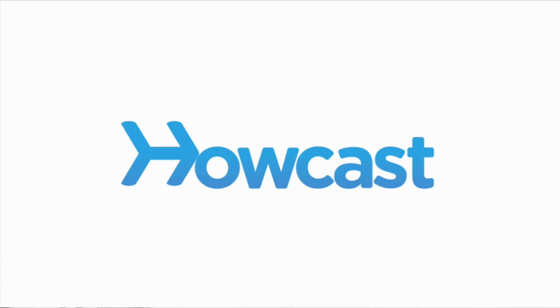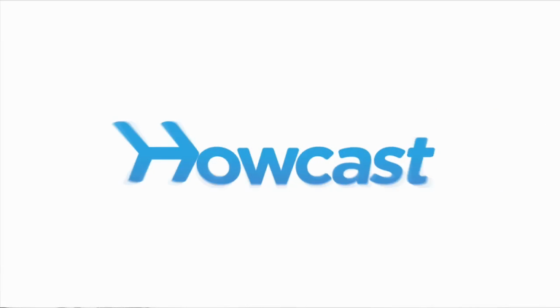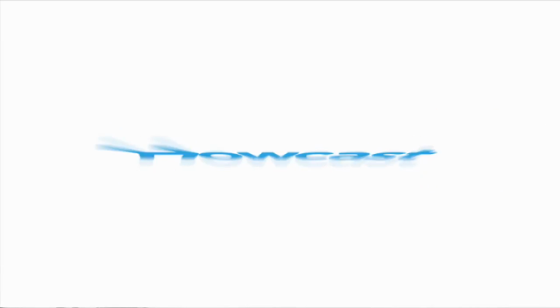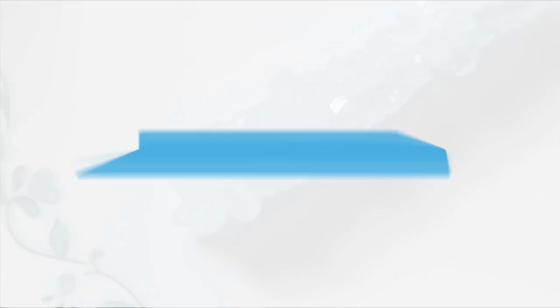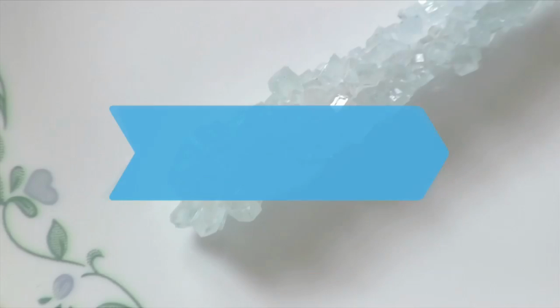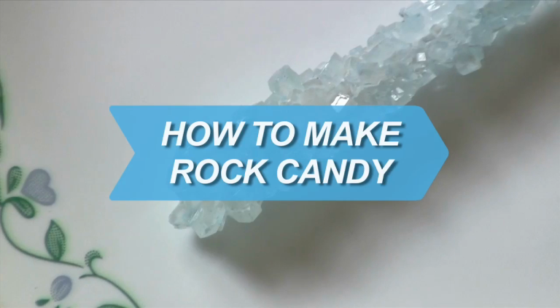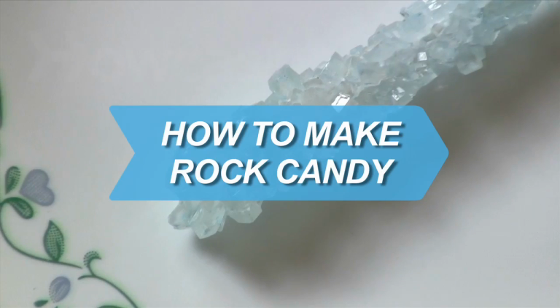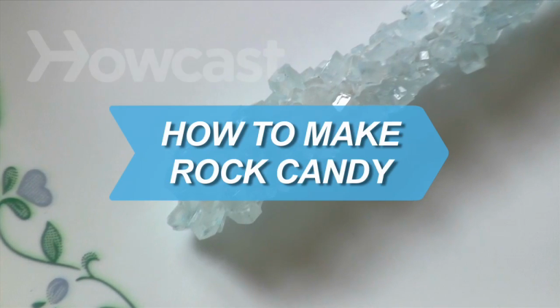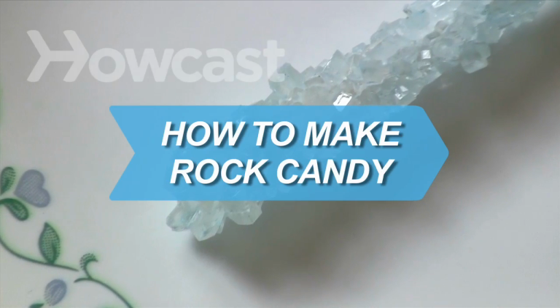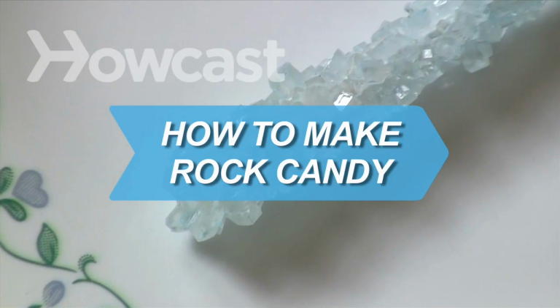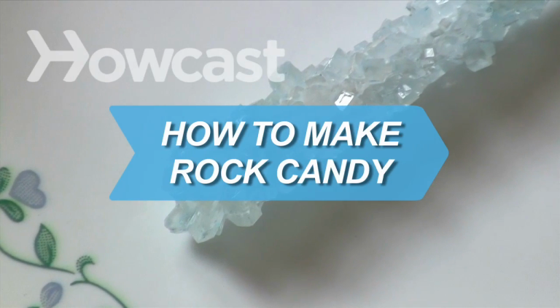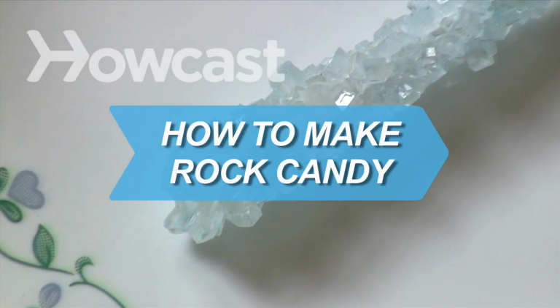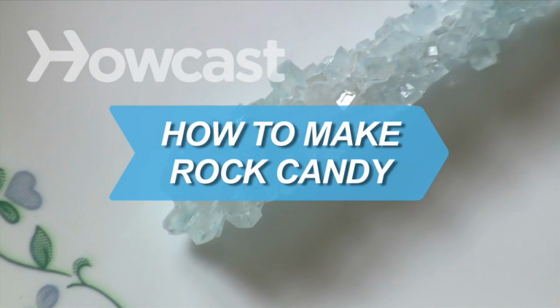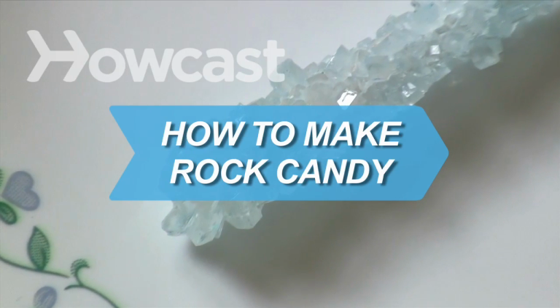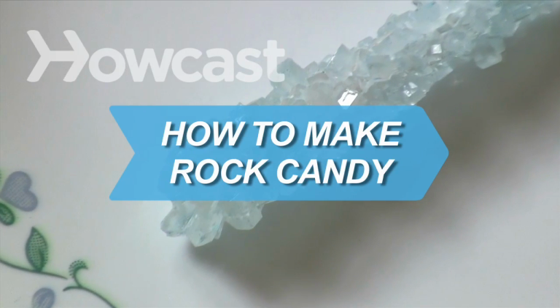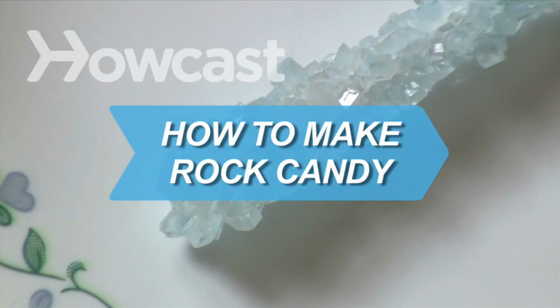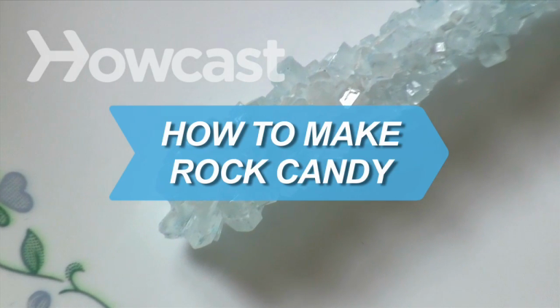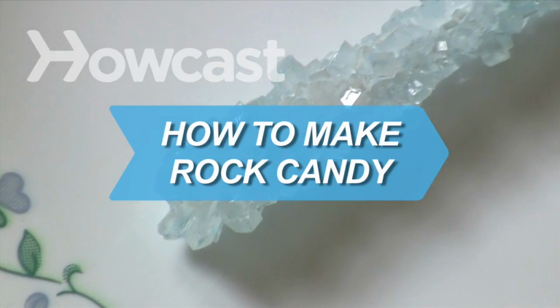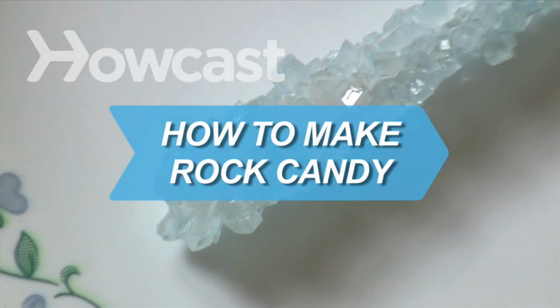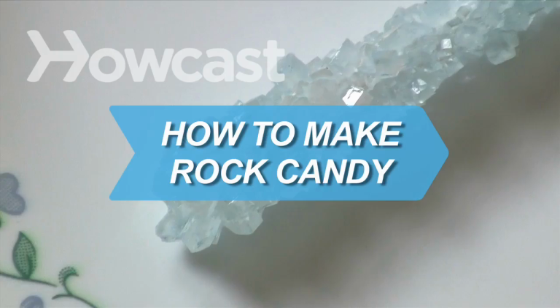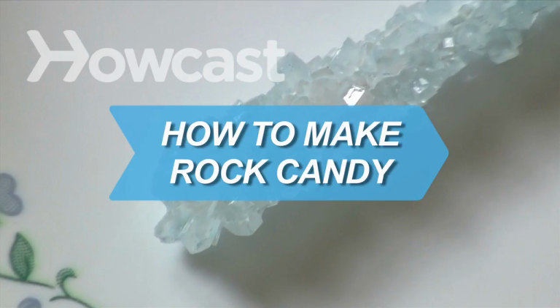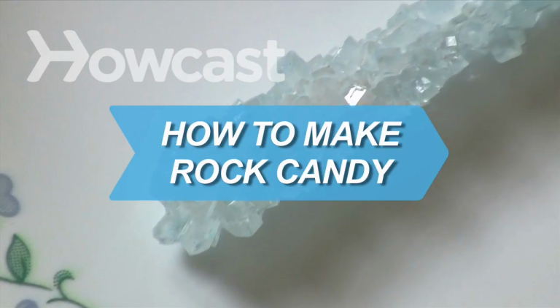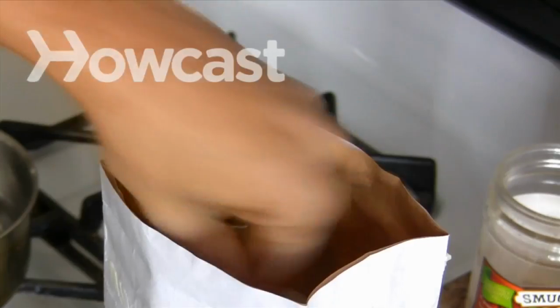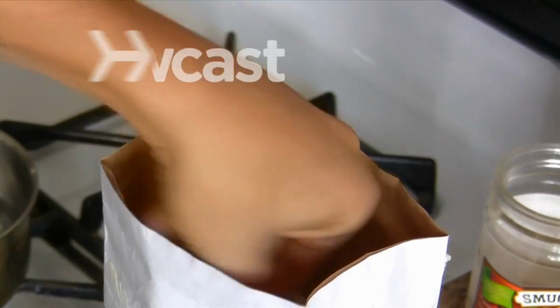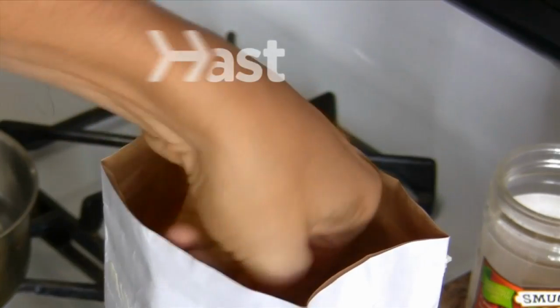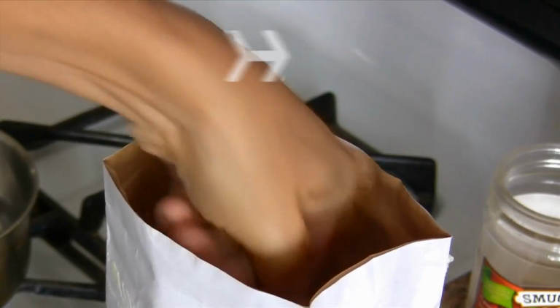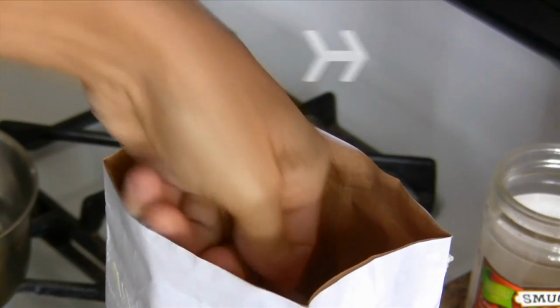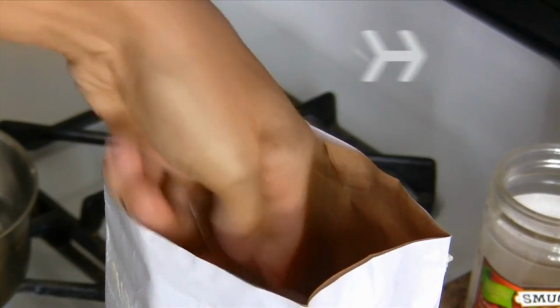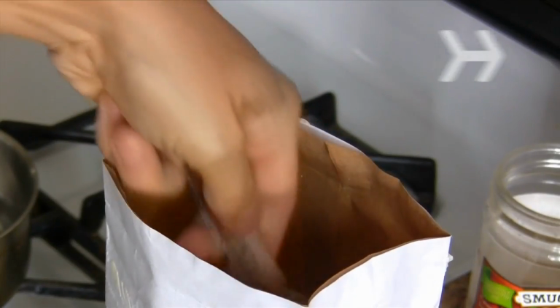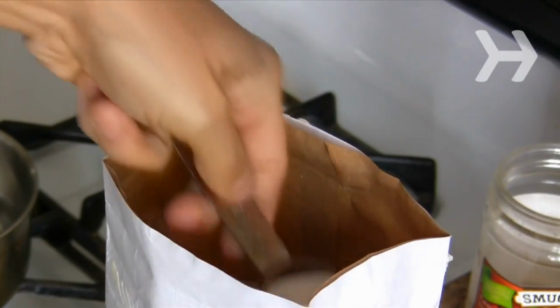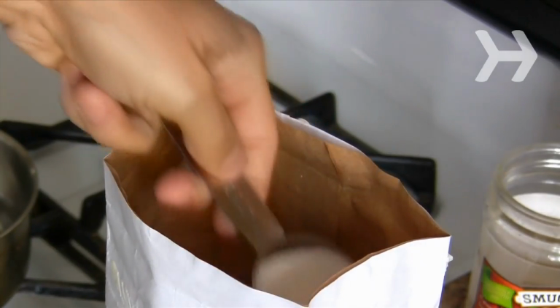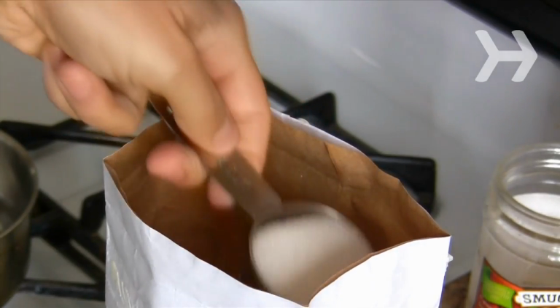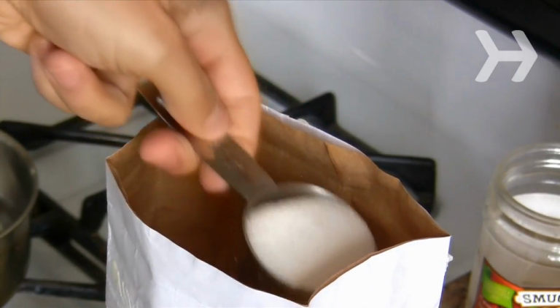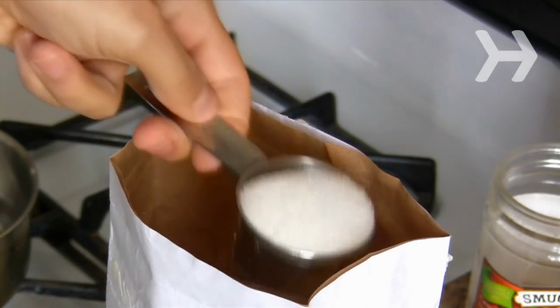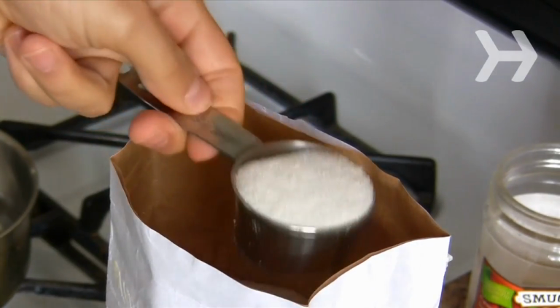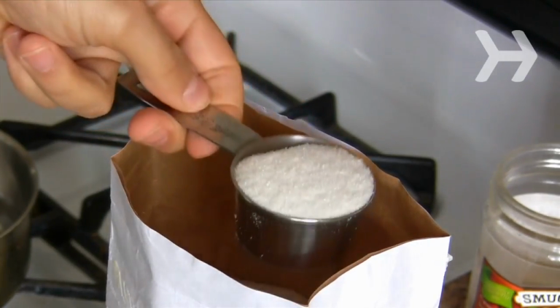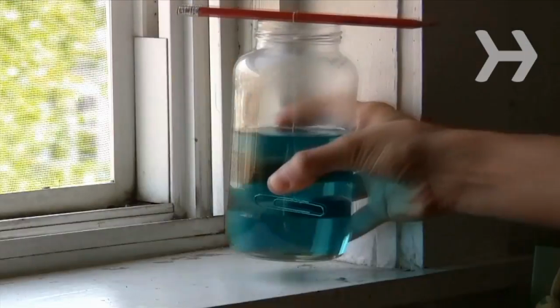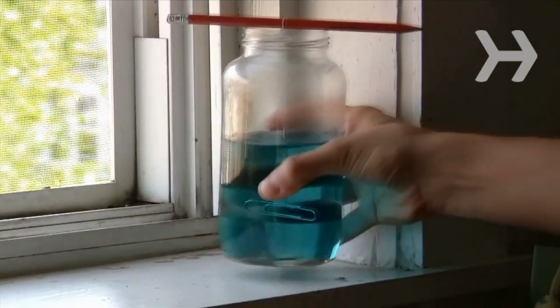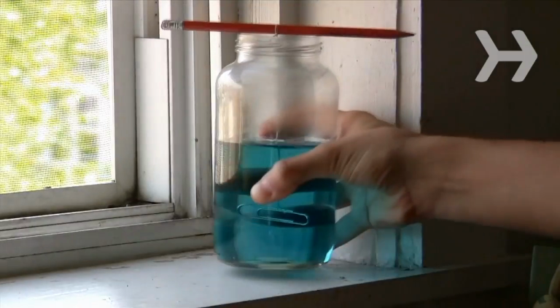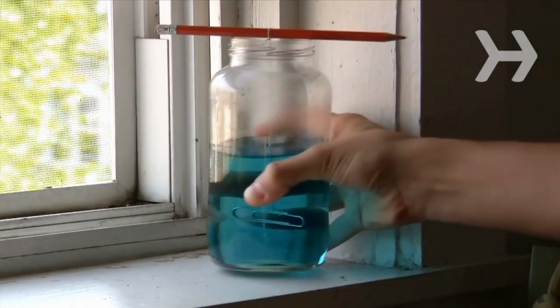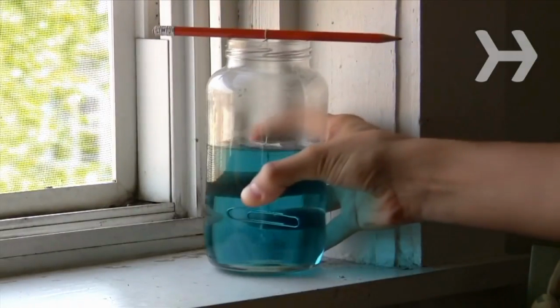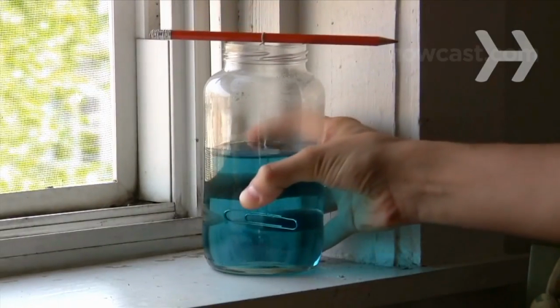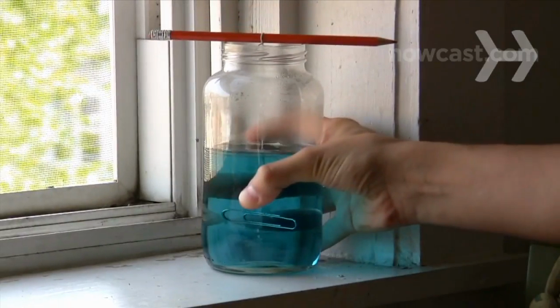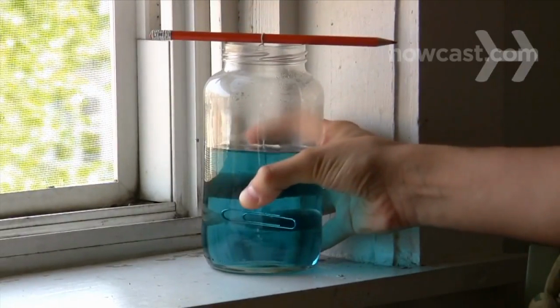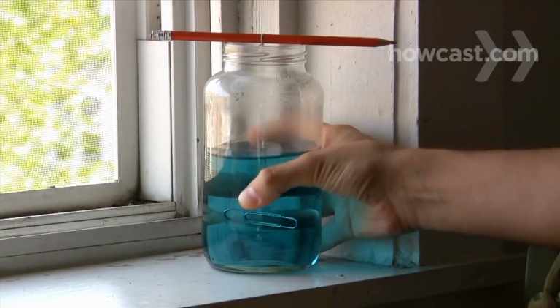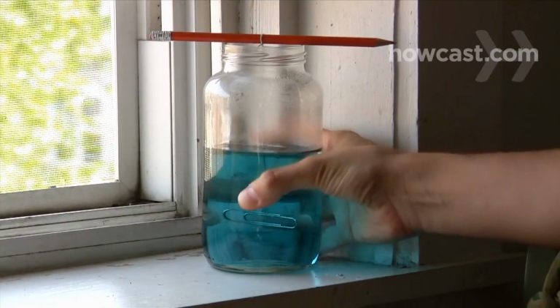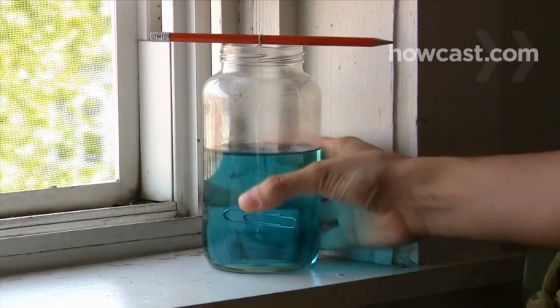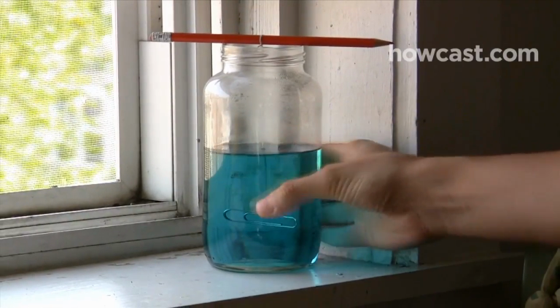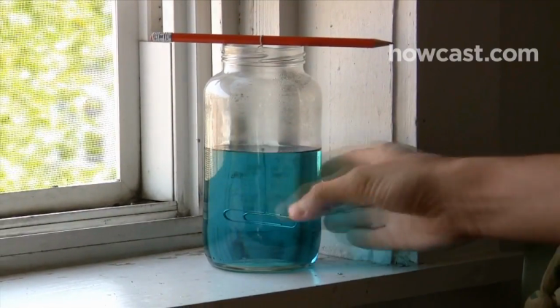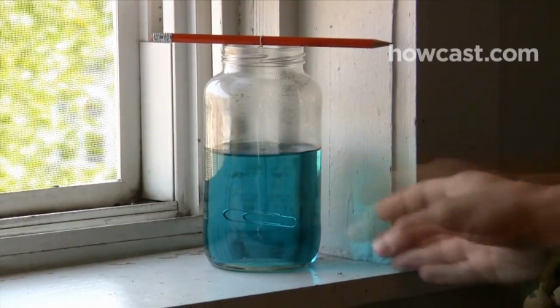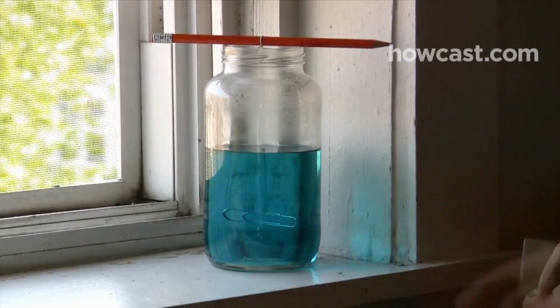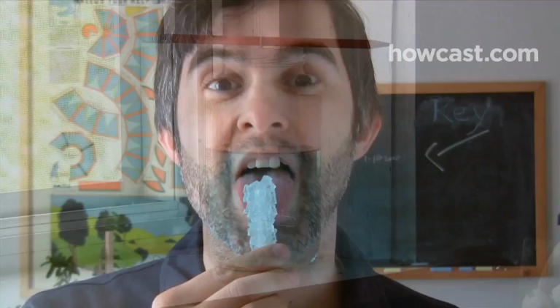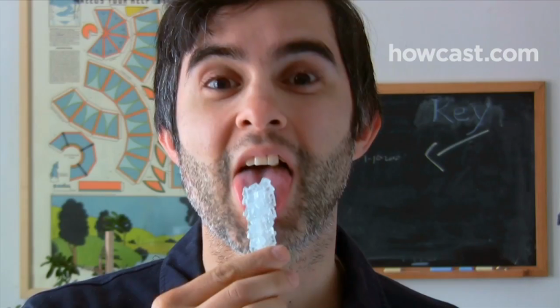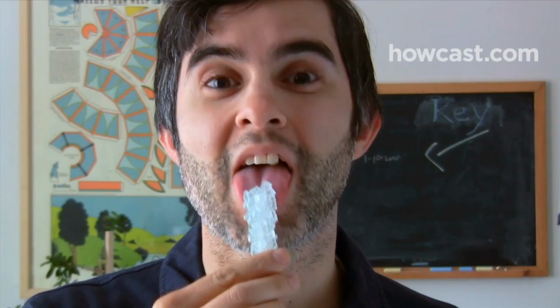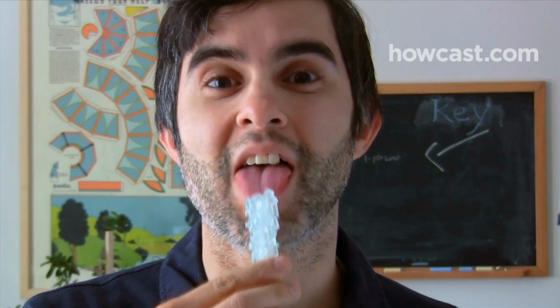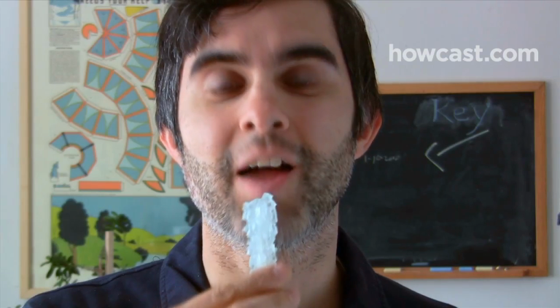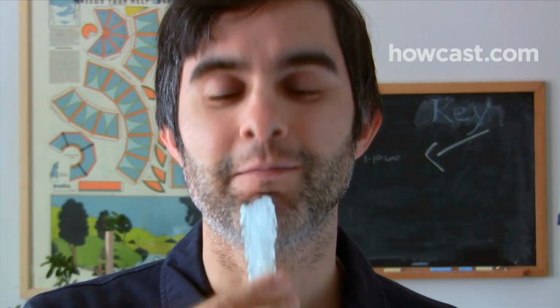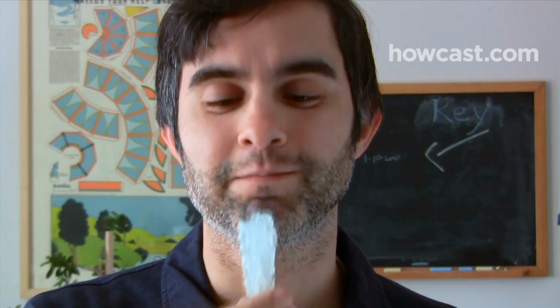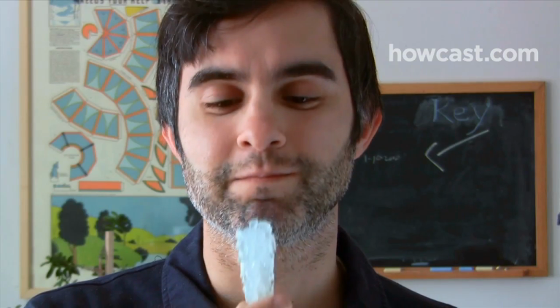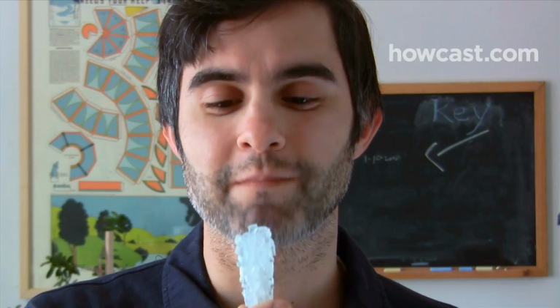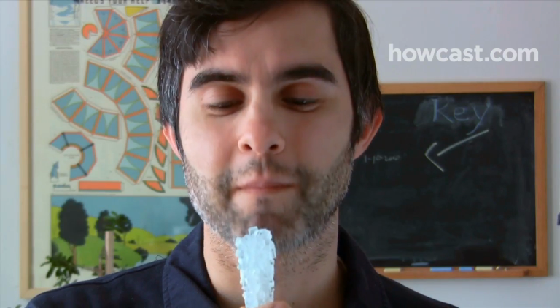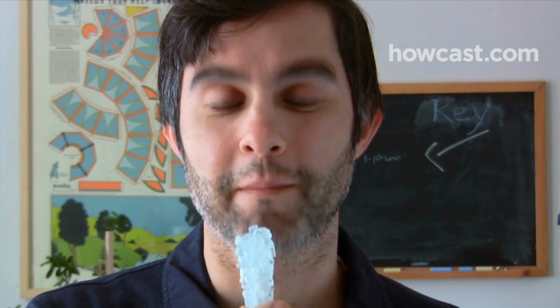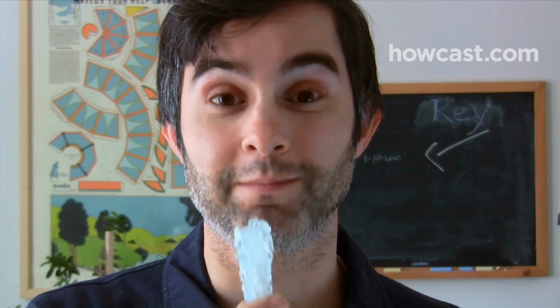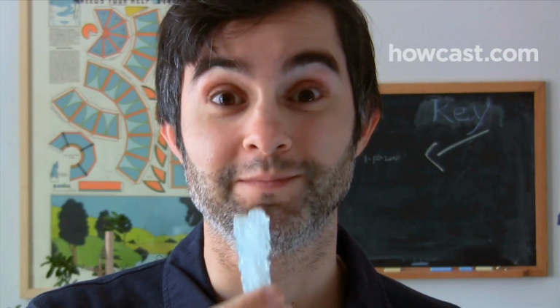How to Make Rock Candy. Learning about chemistry and crystals can be fun and tasty with this simple recipe.